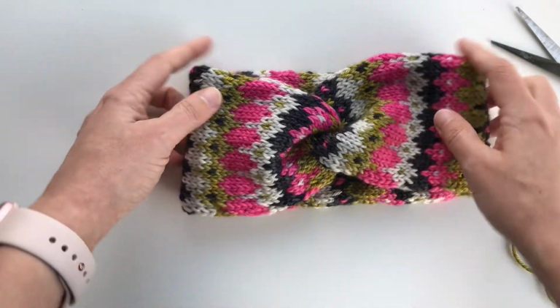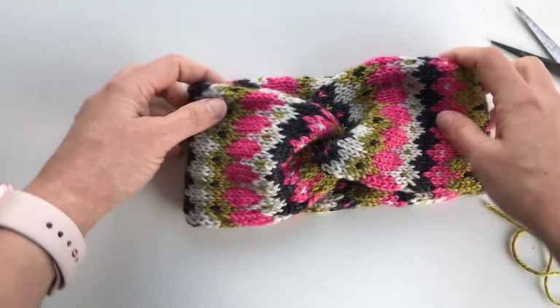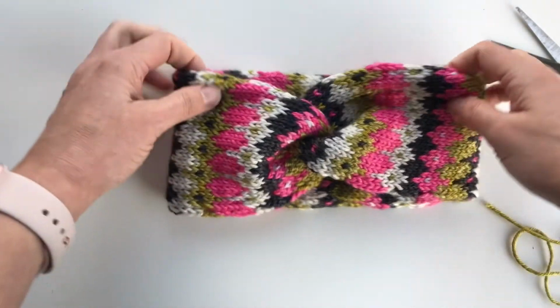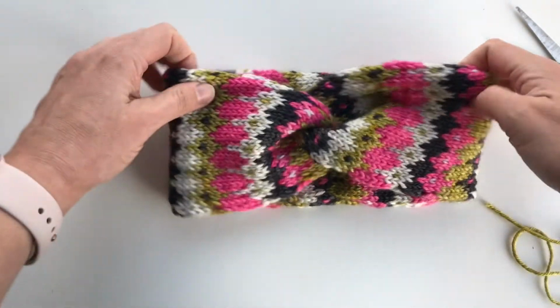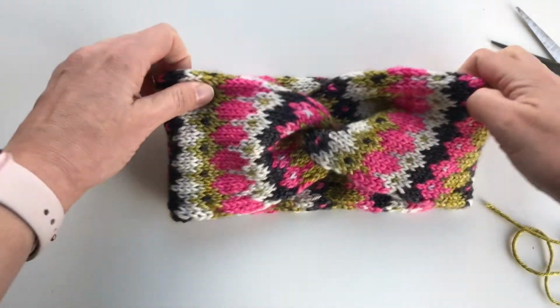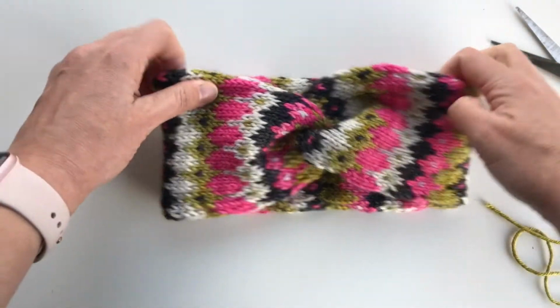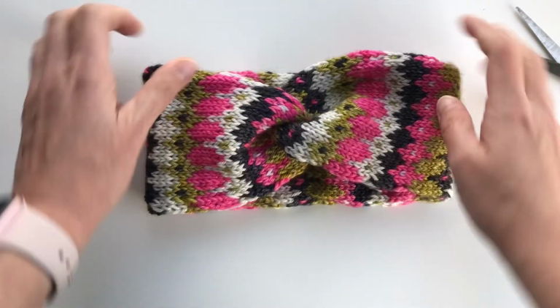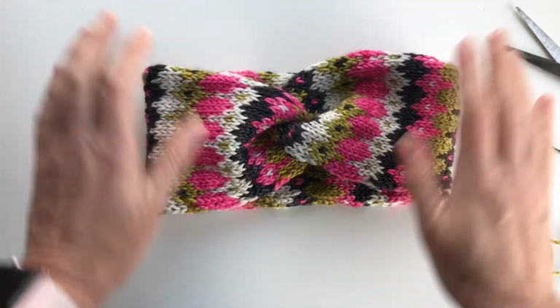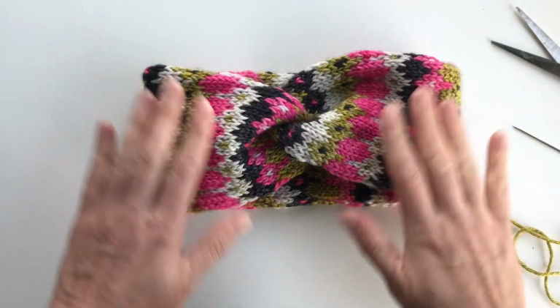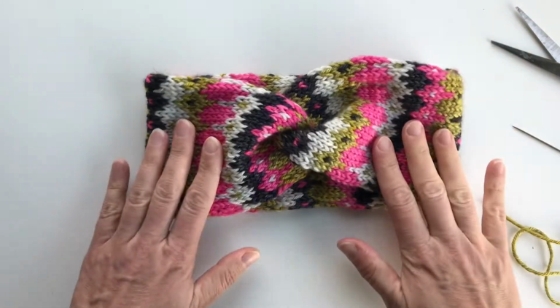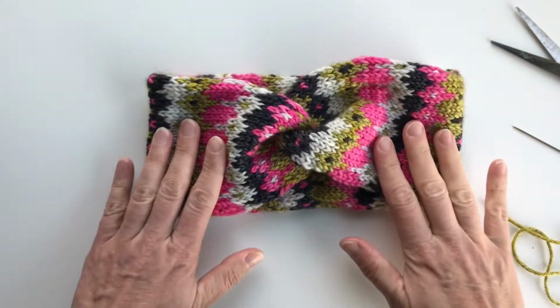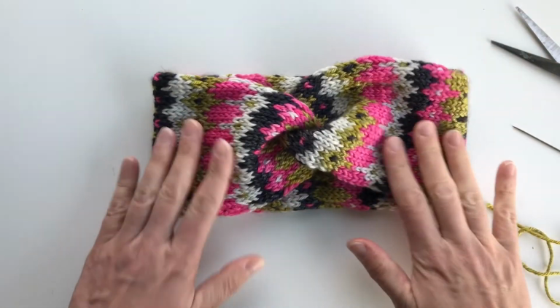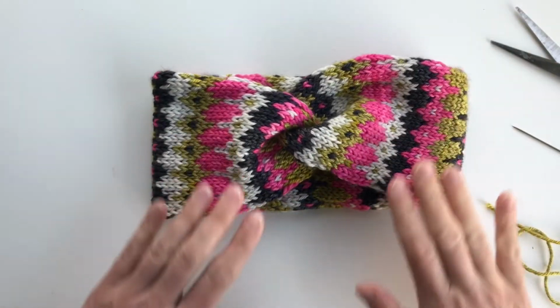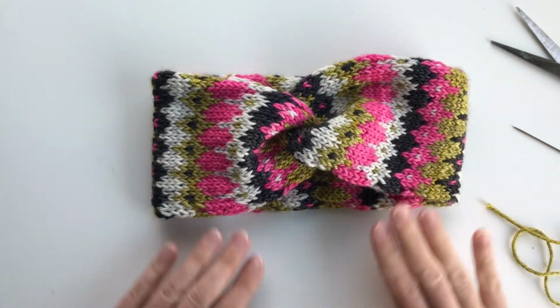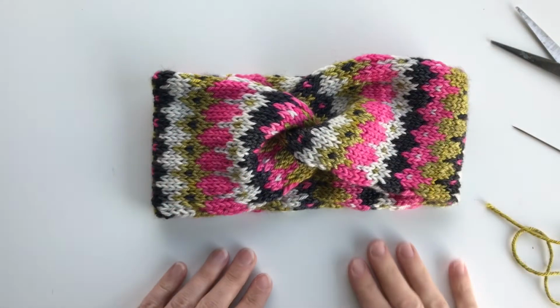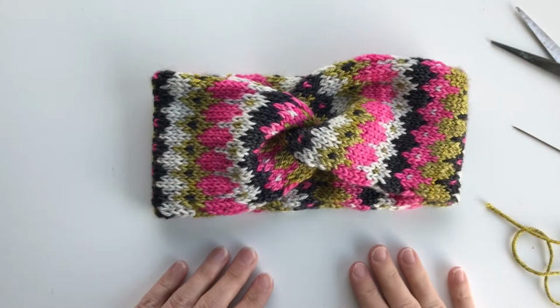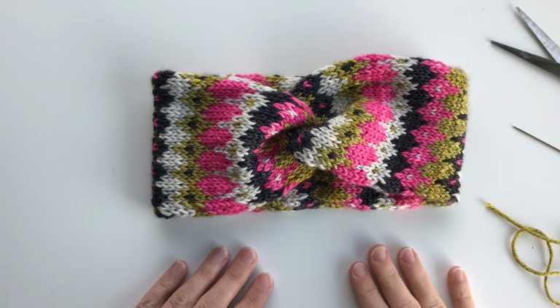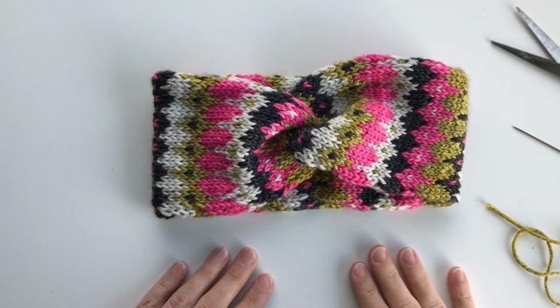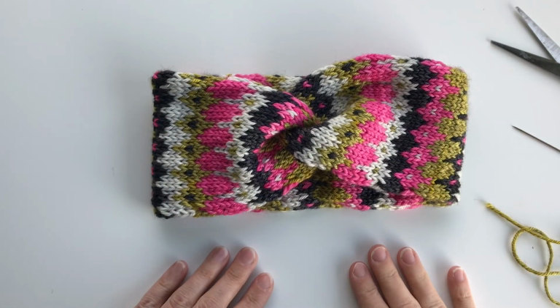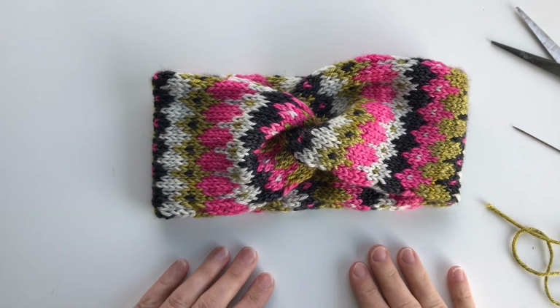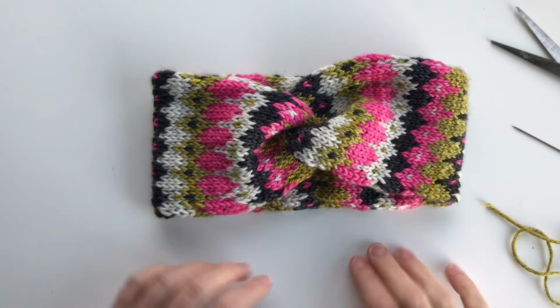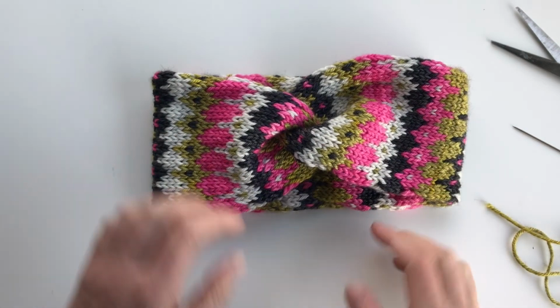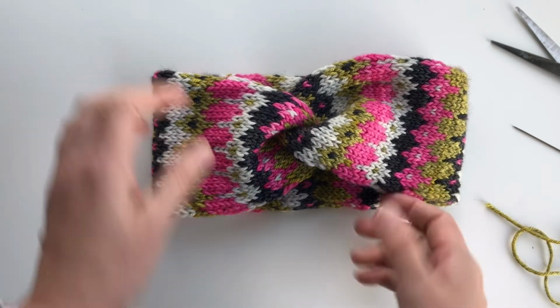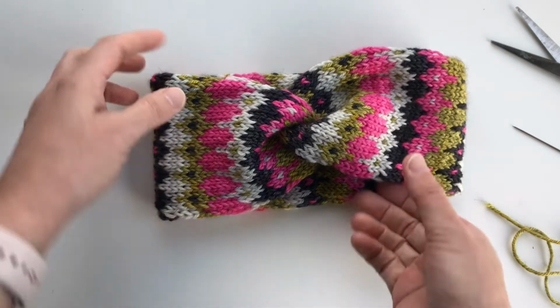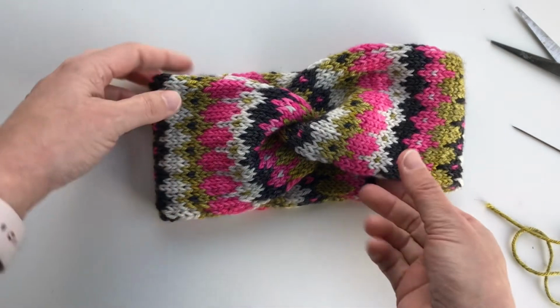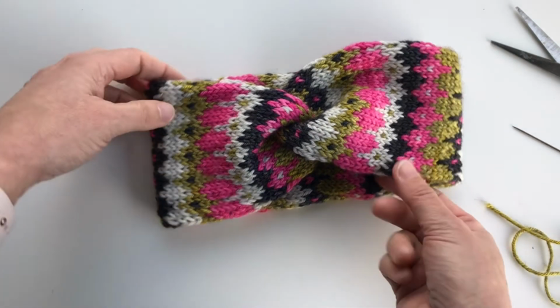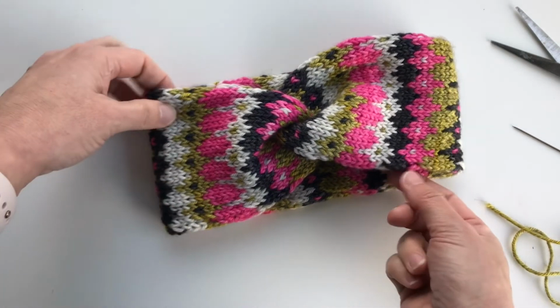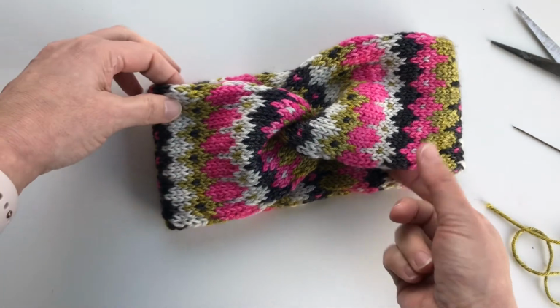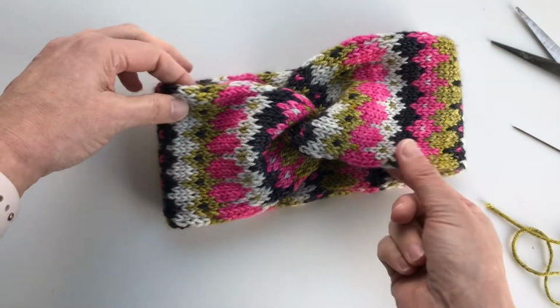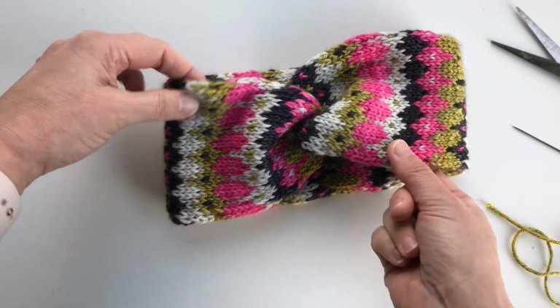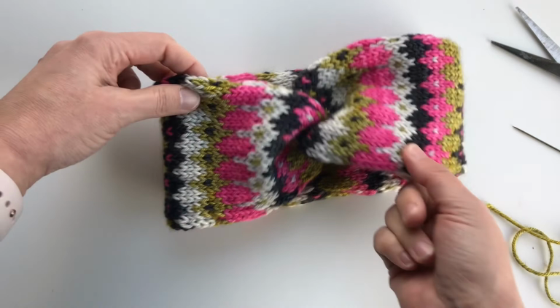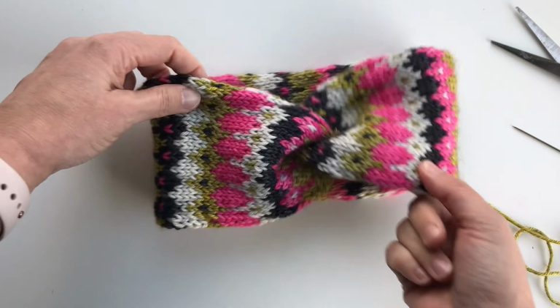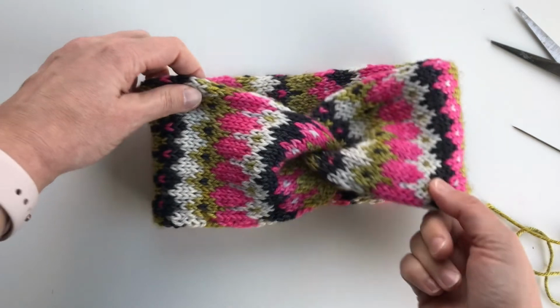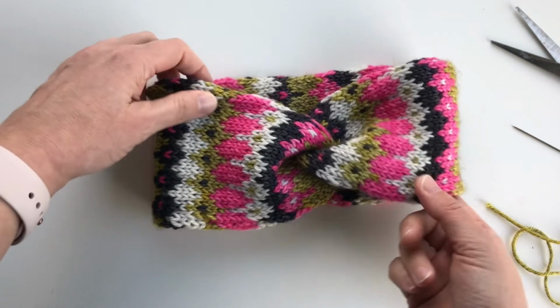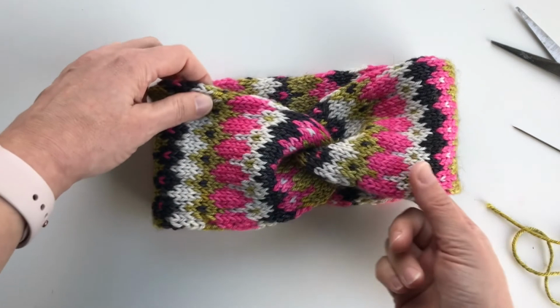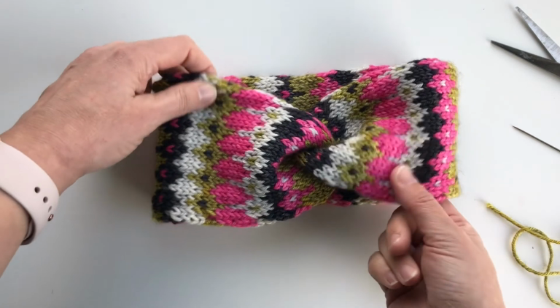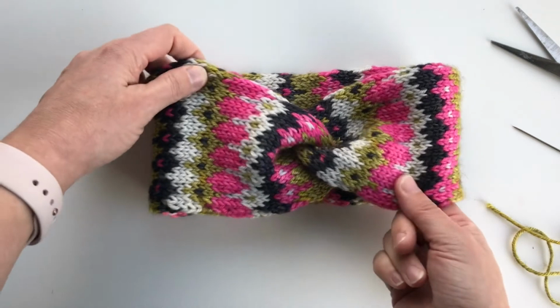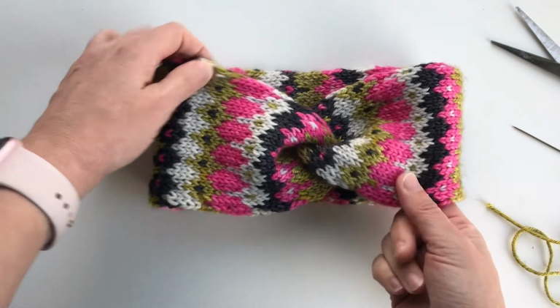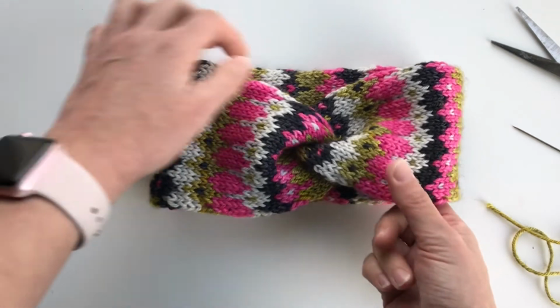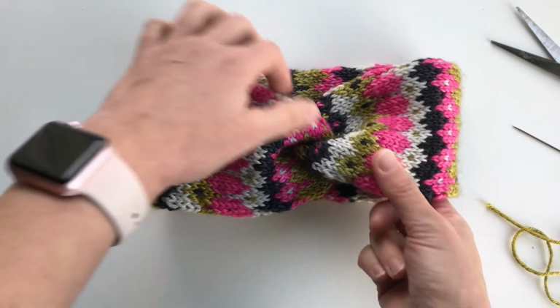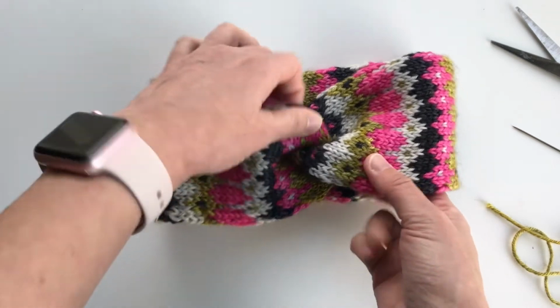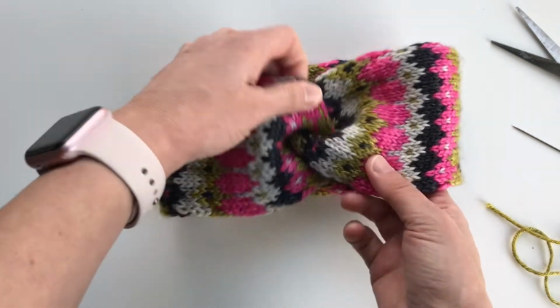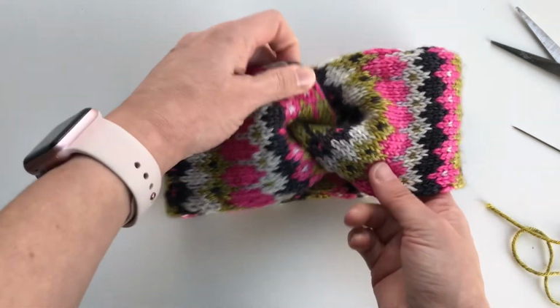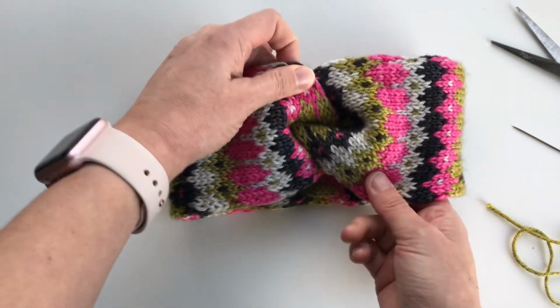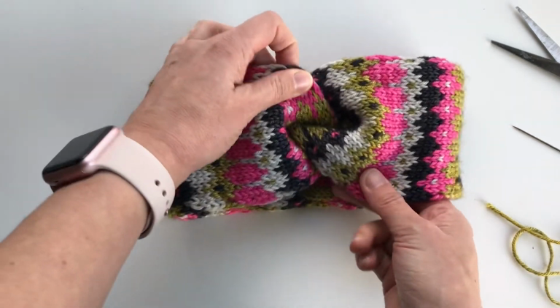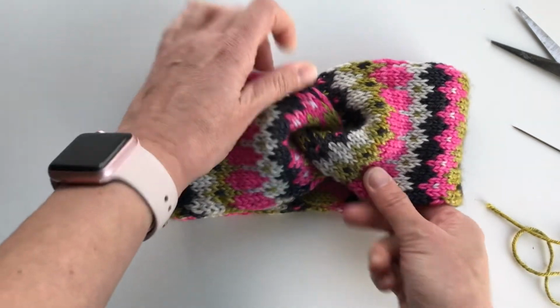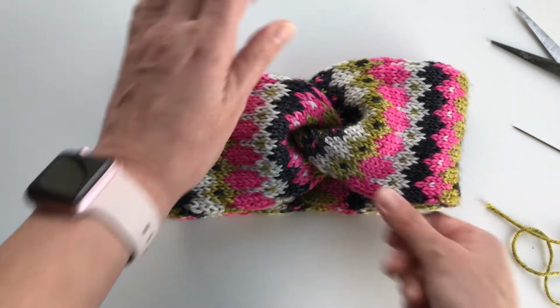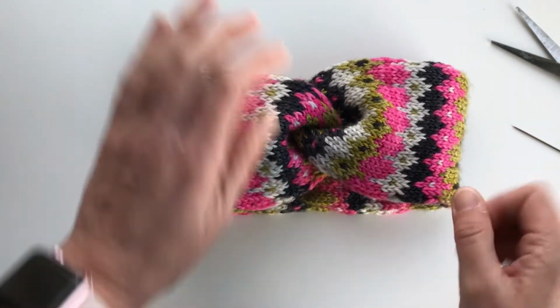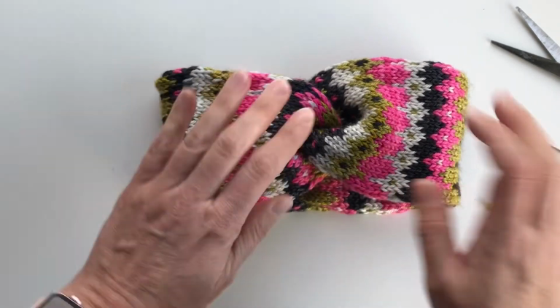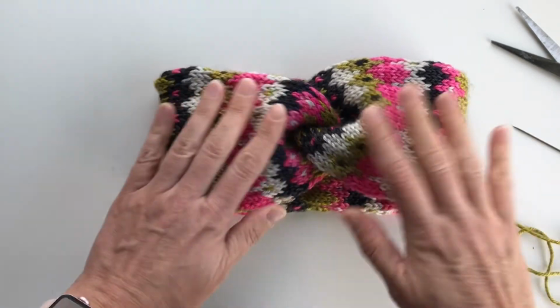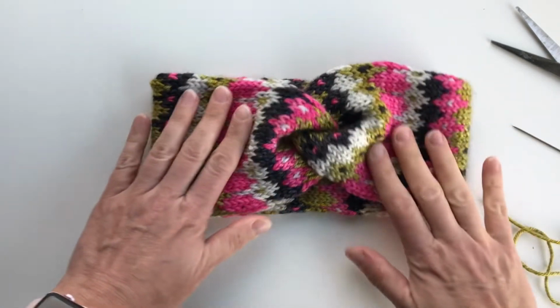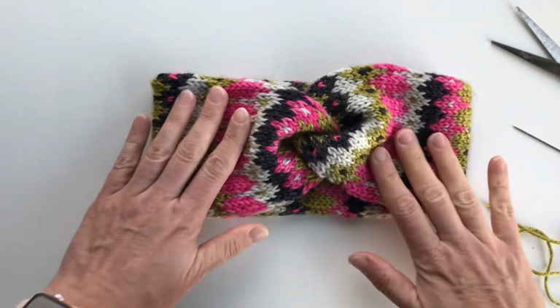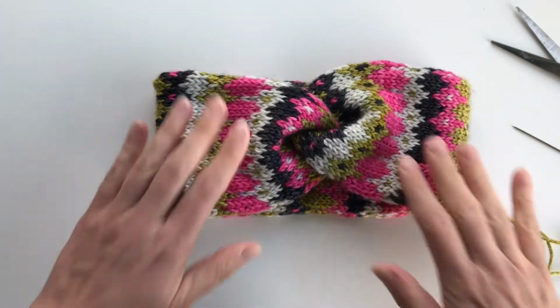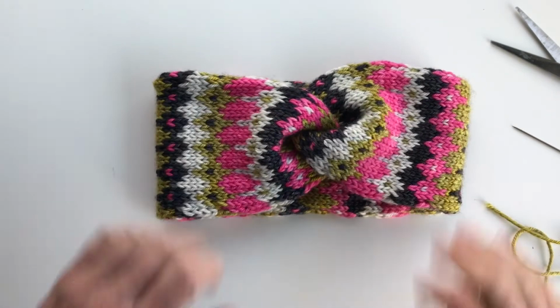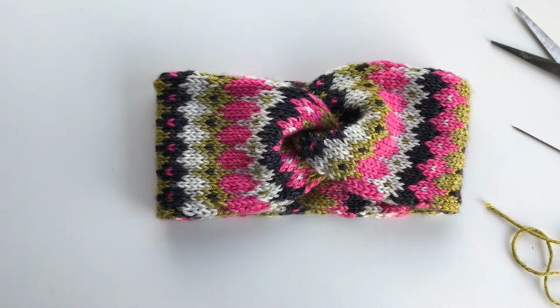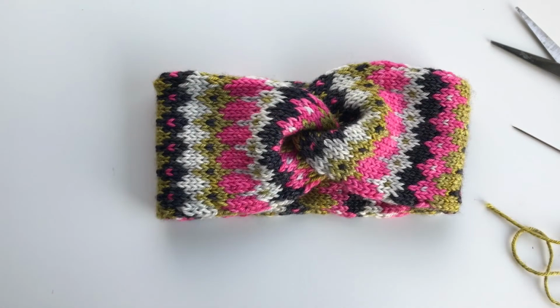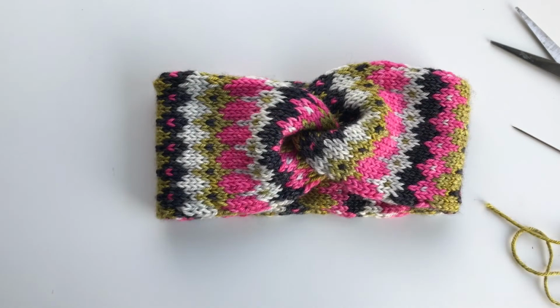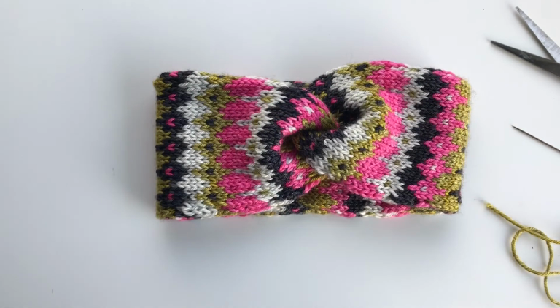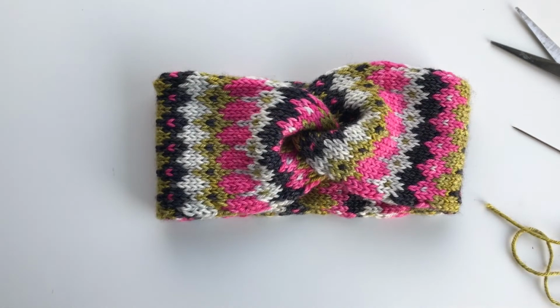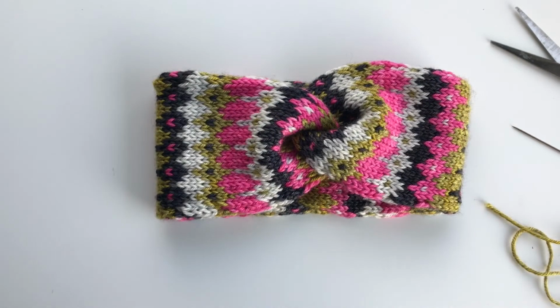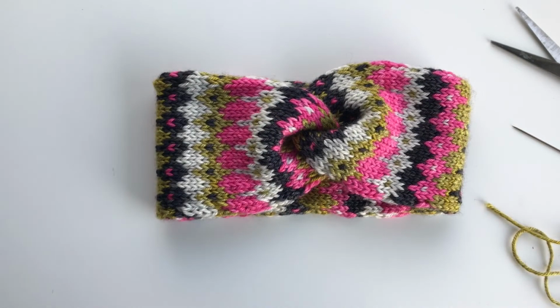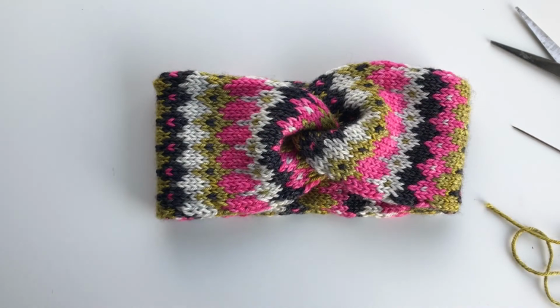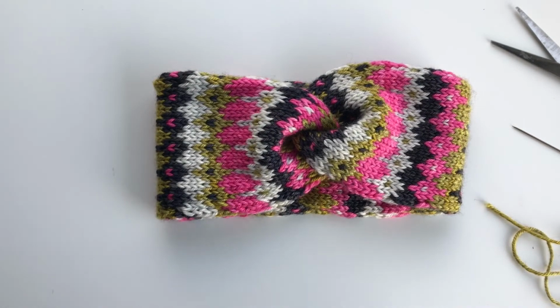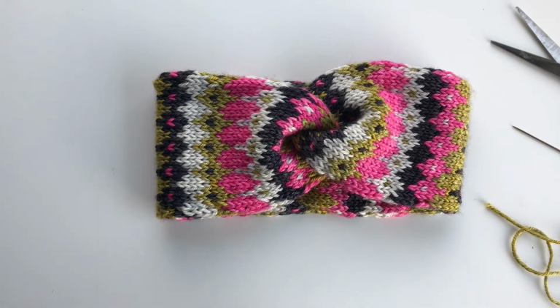Now I can just turn this inside out and it's finished. Lovely hairband. Thank you for watching.